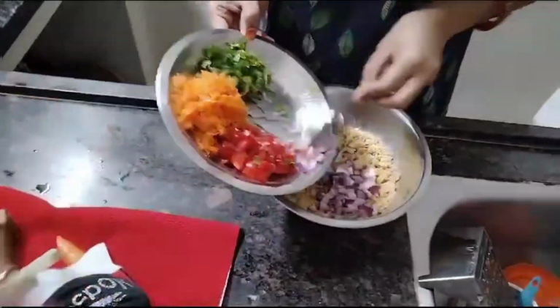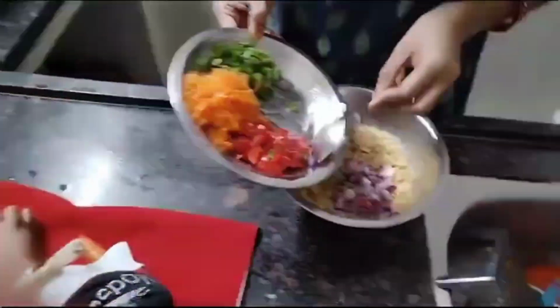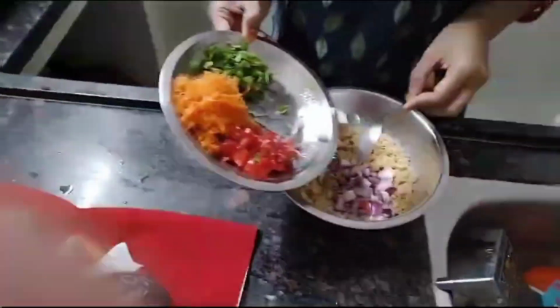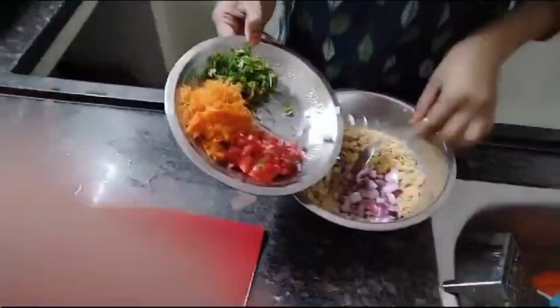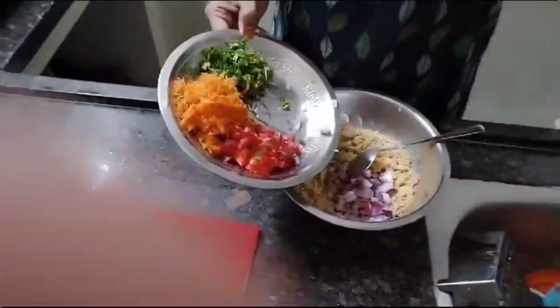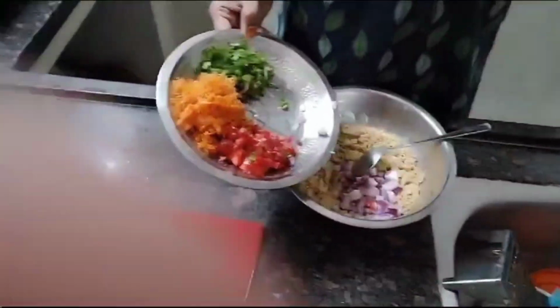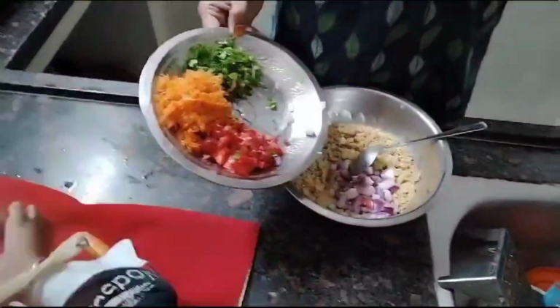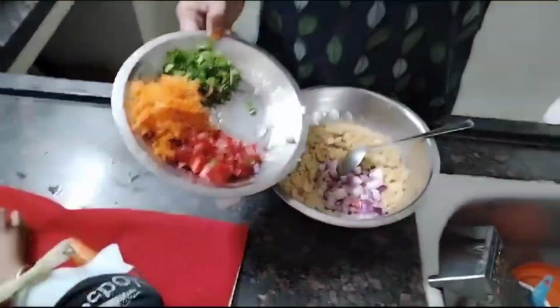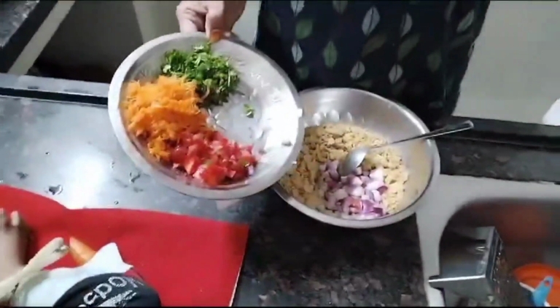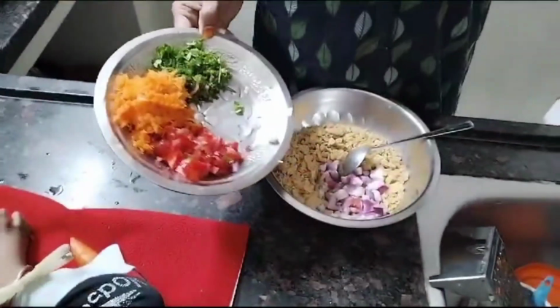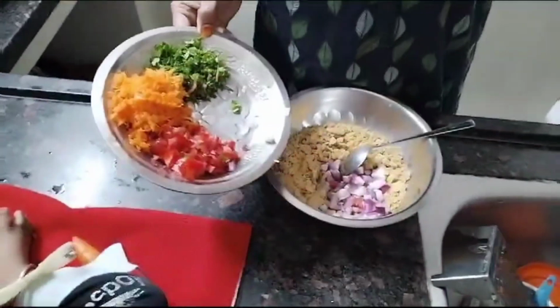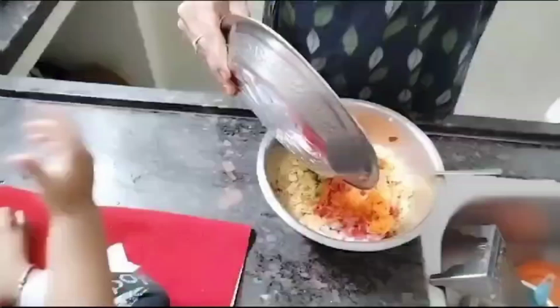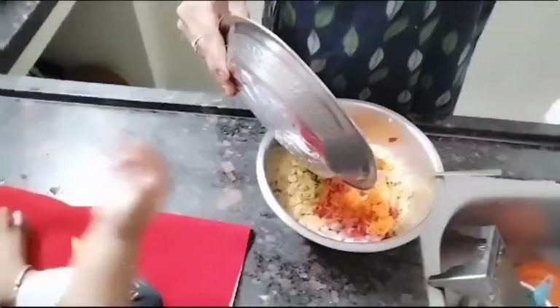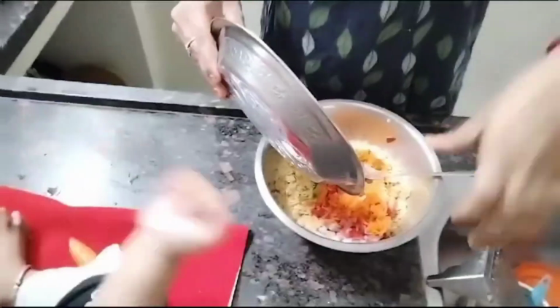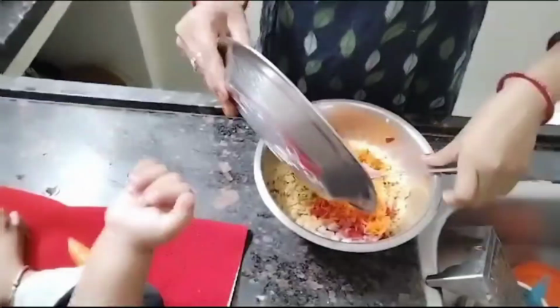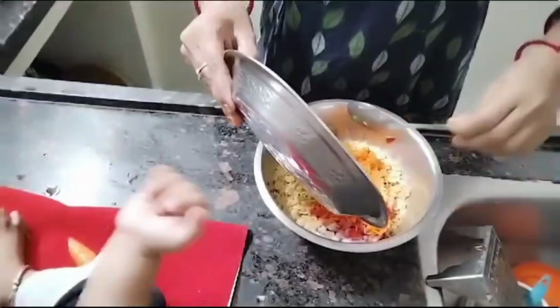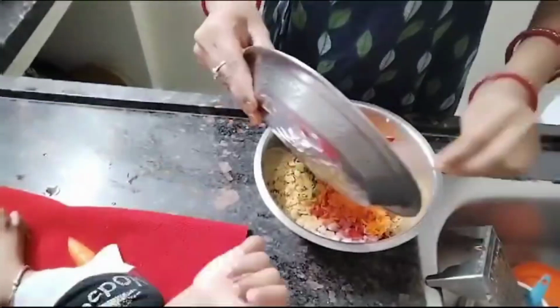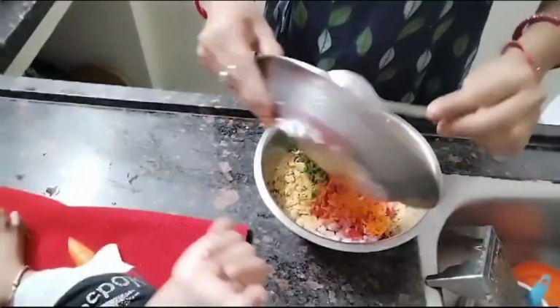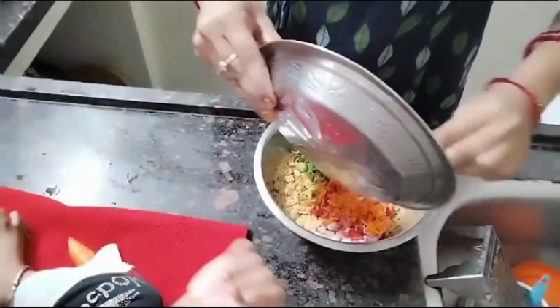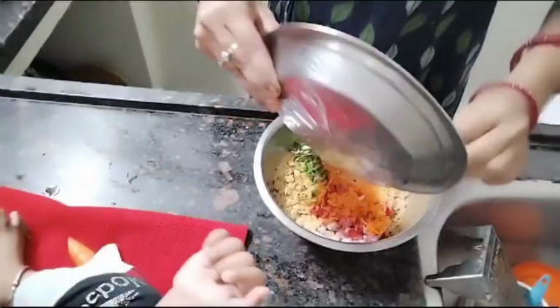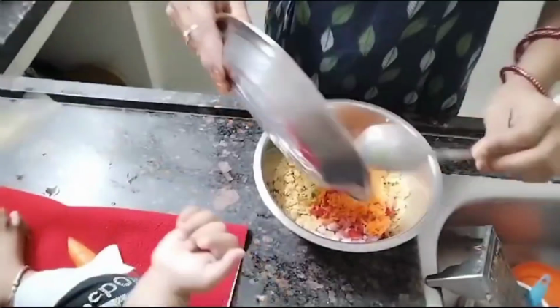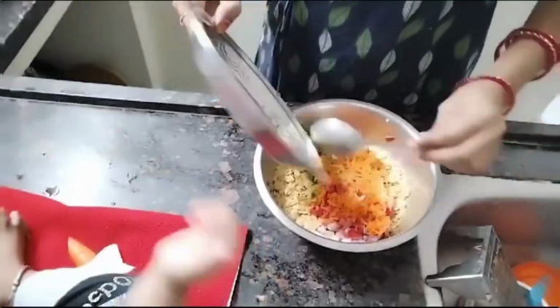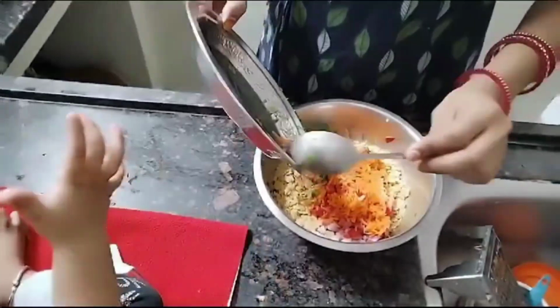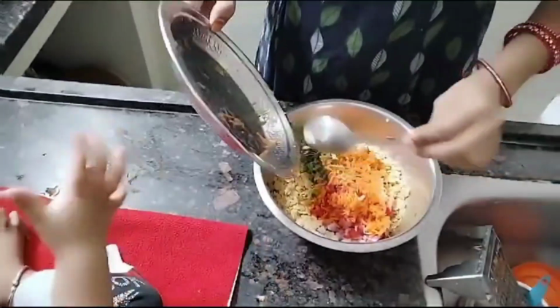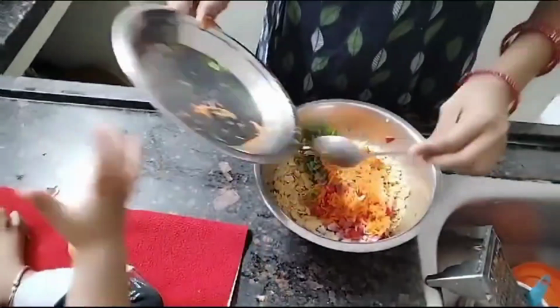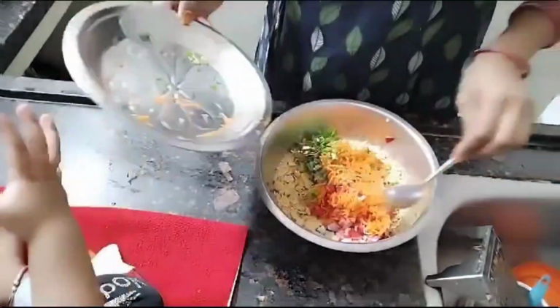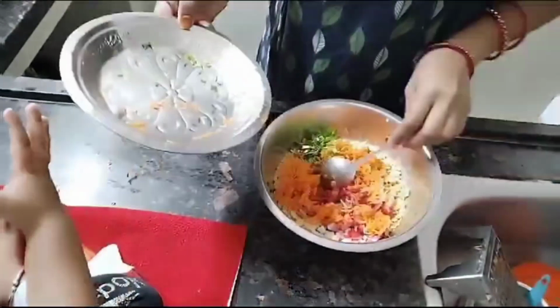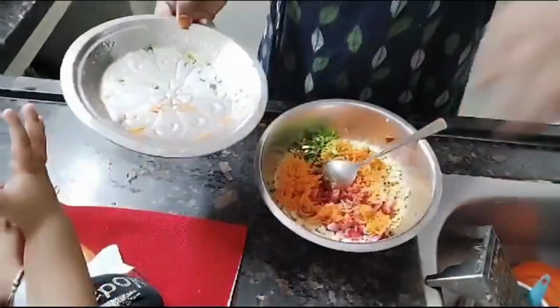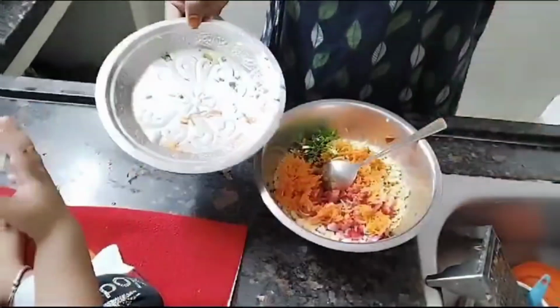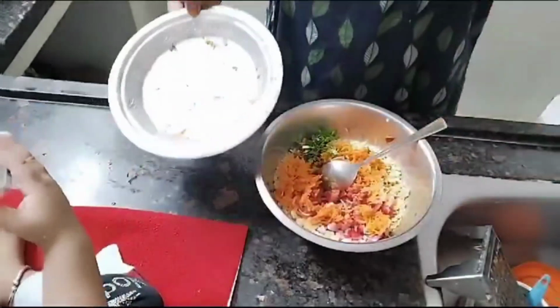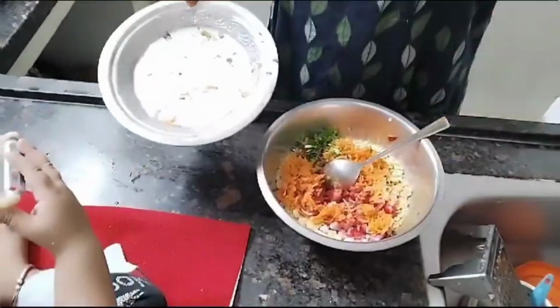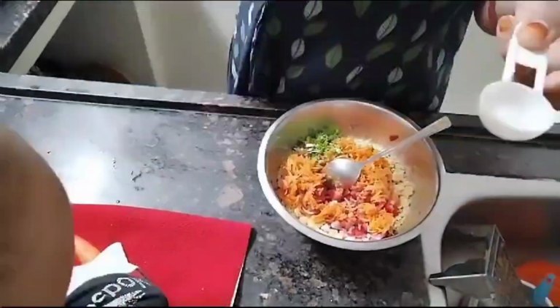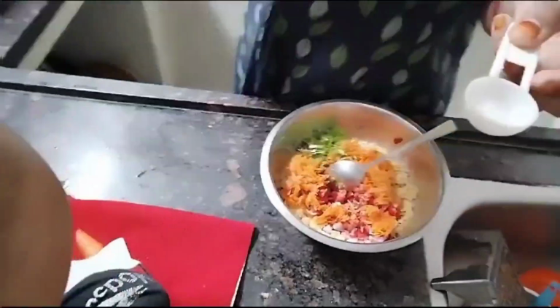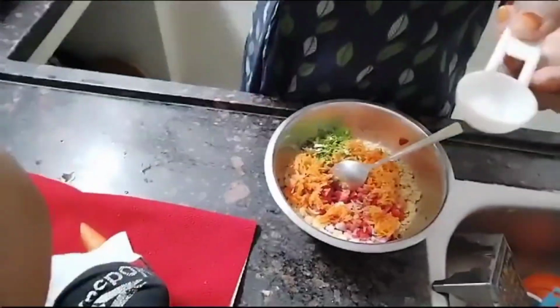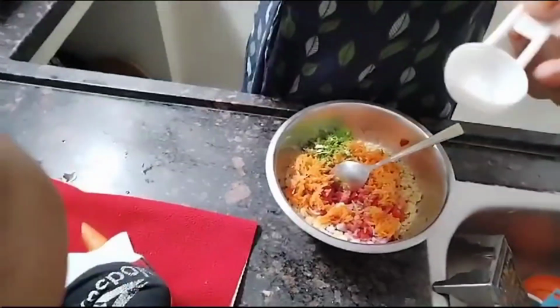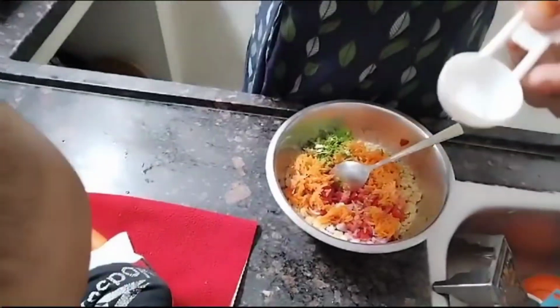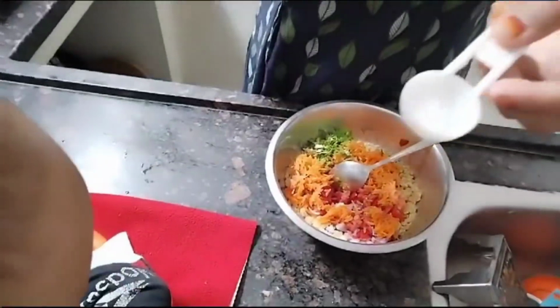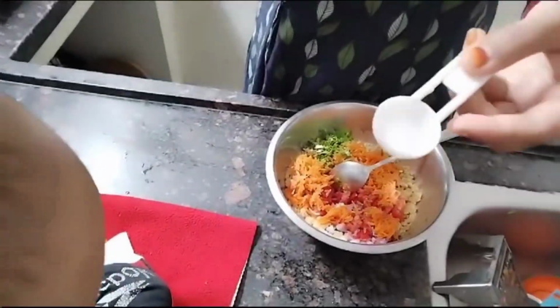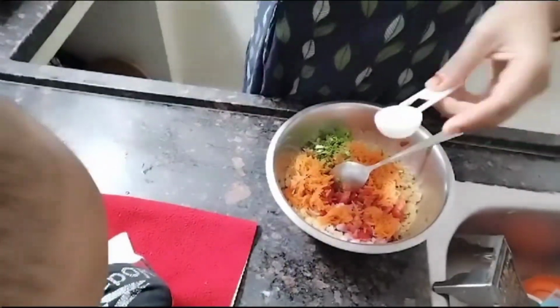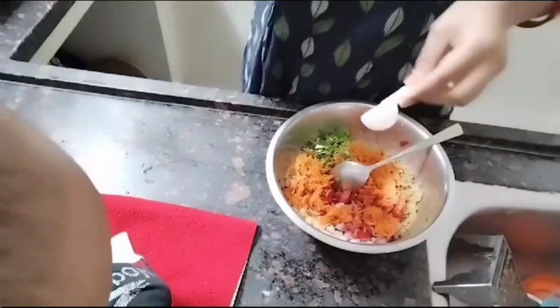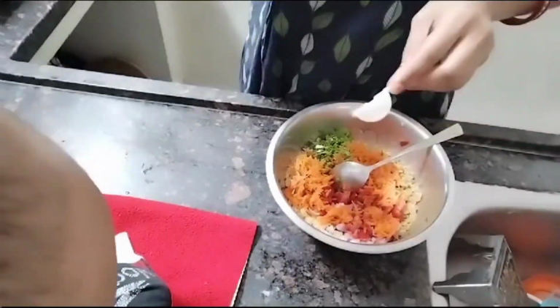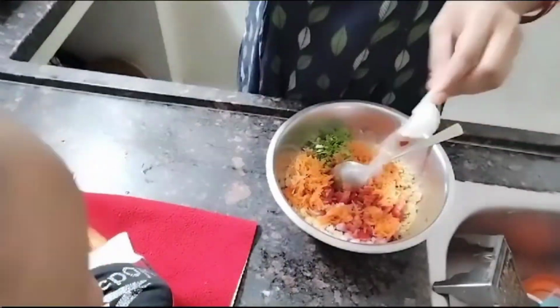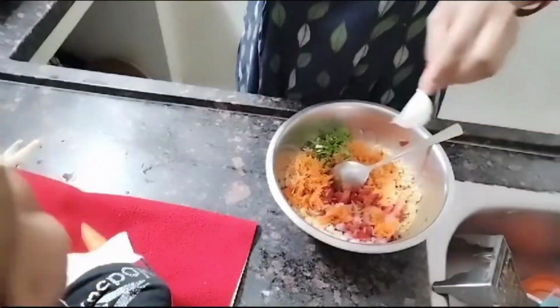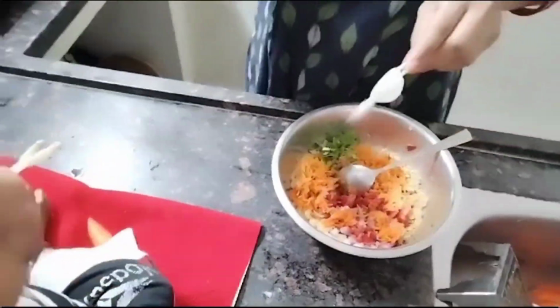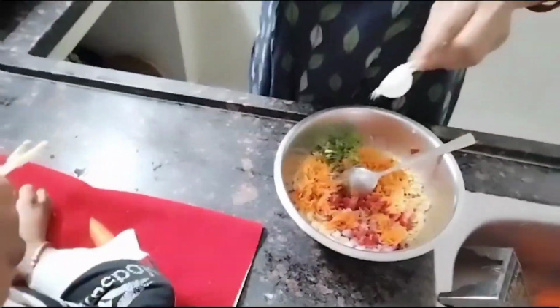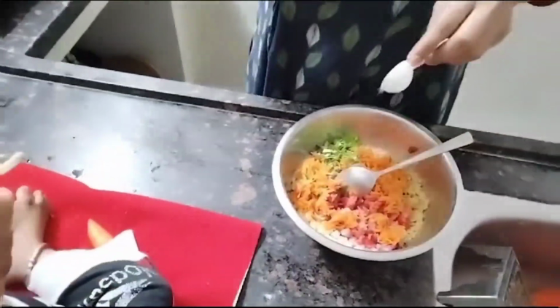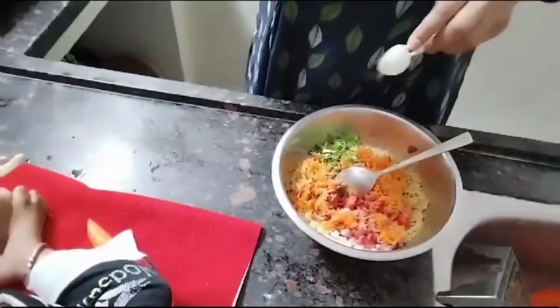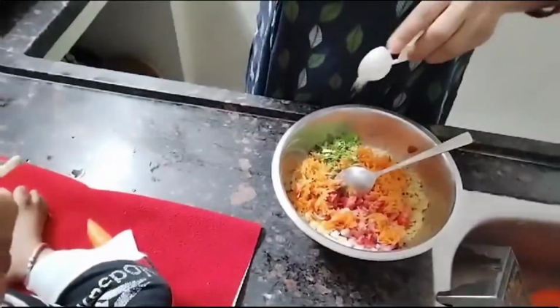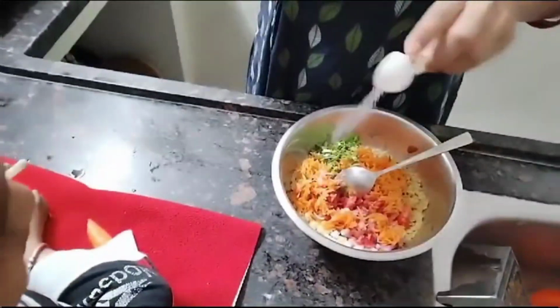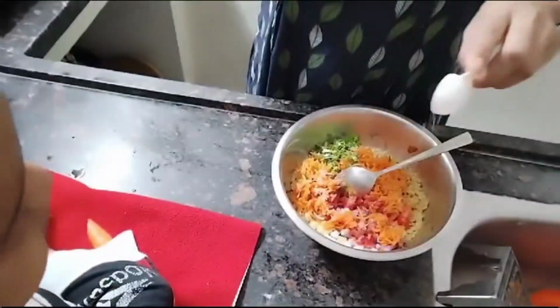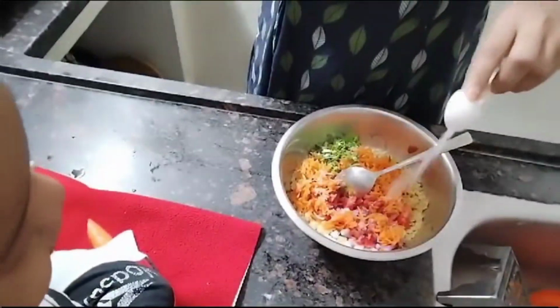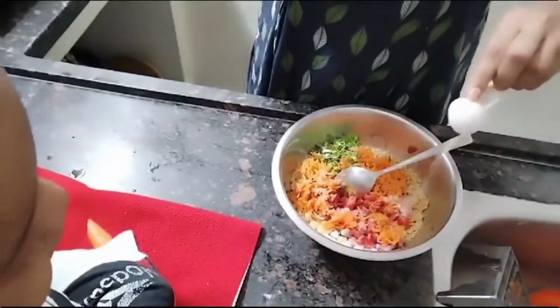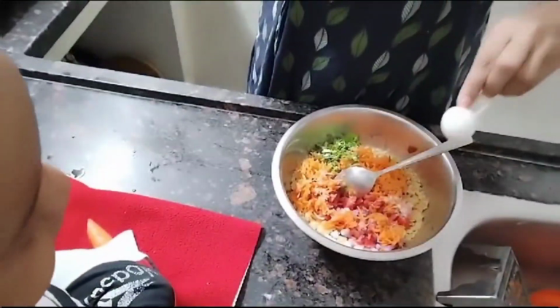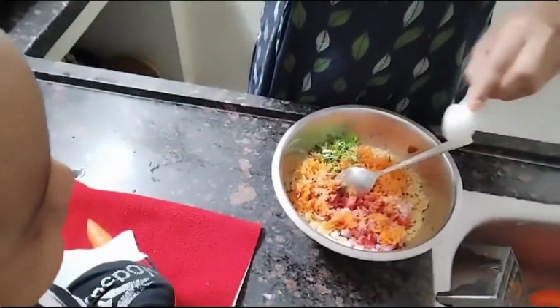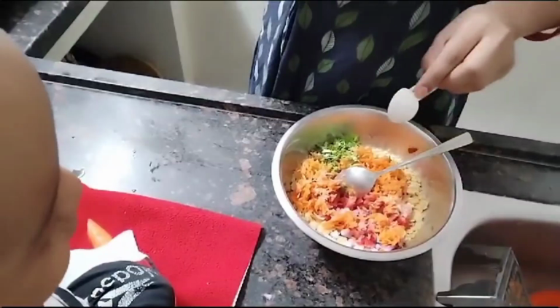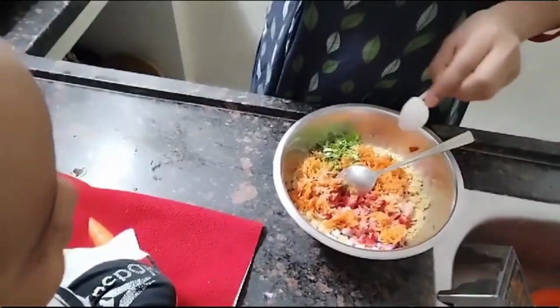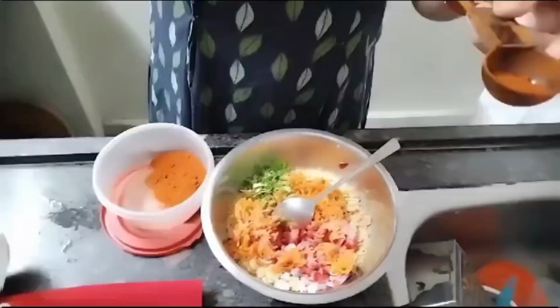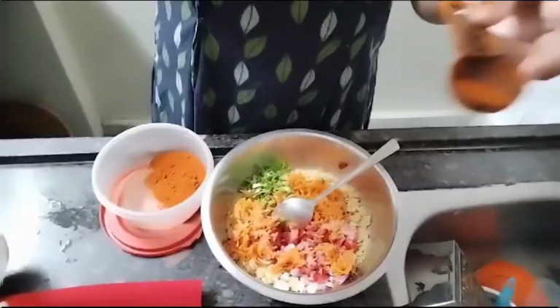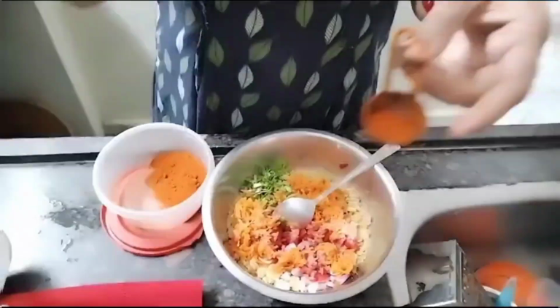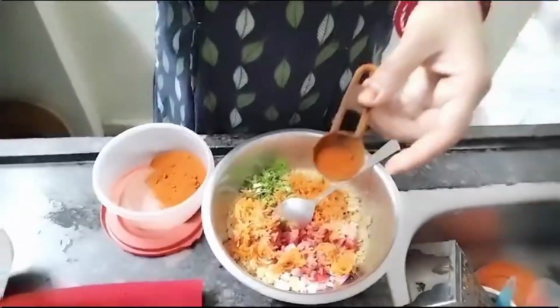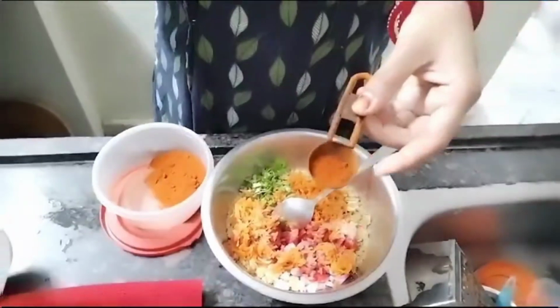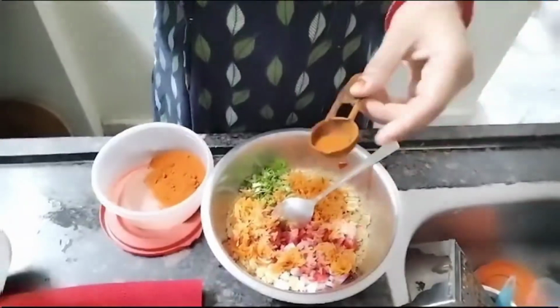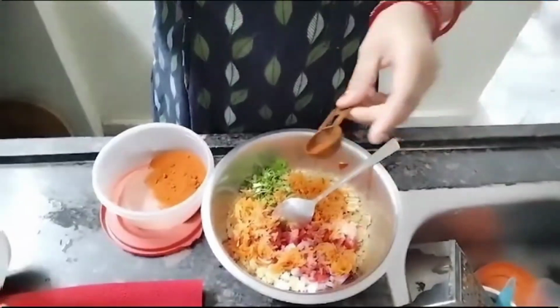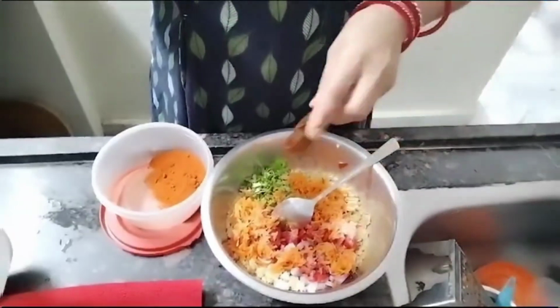I'll try a lot. Chopping onion, tomato, carrot. Salt, some chili powder.